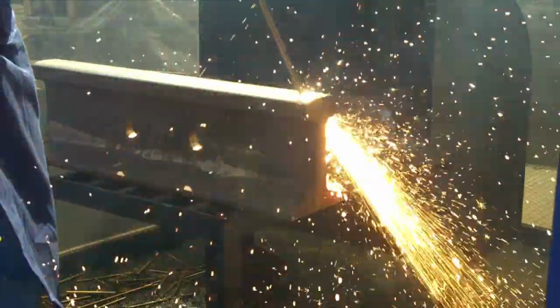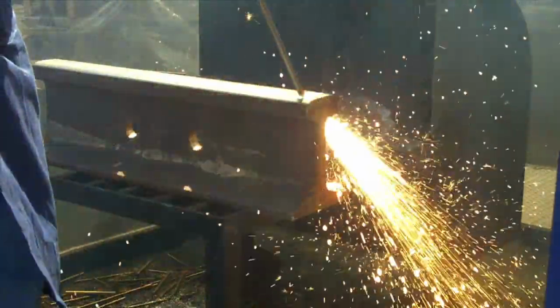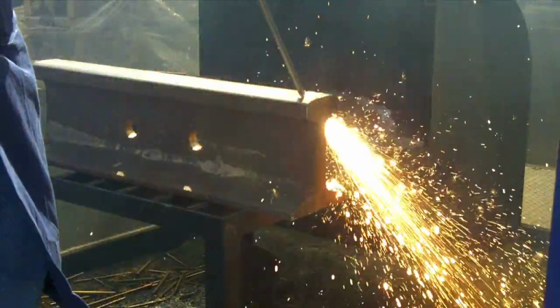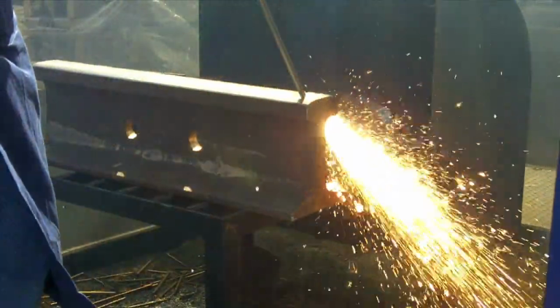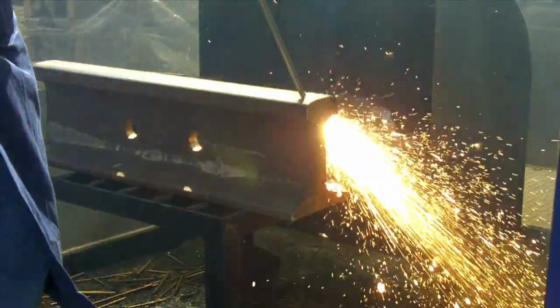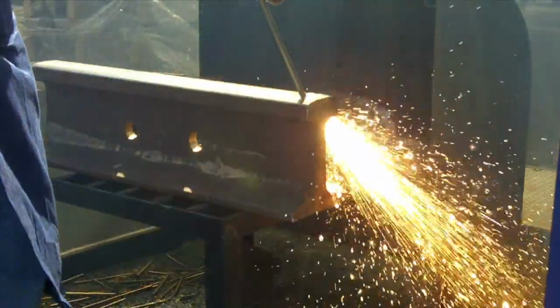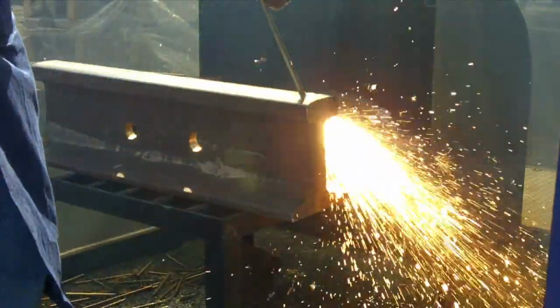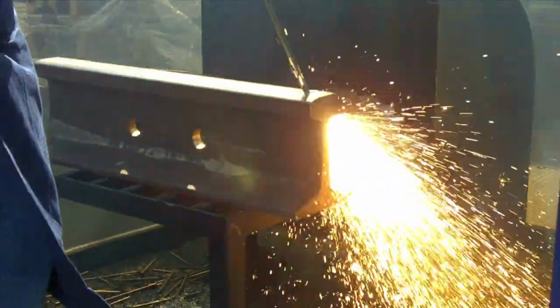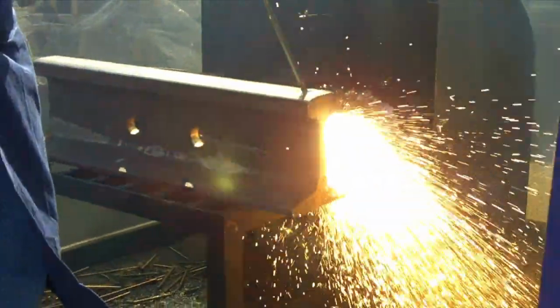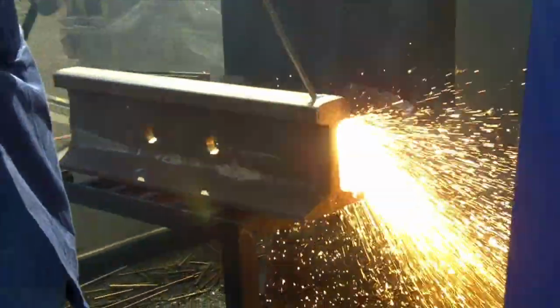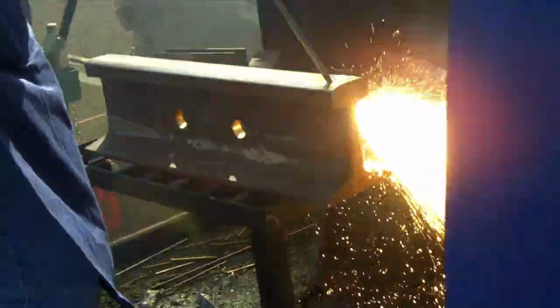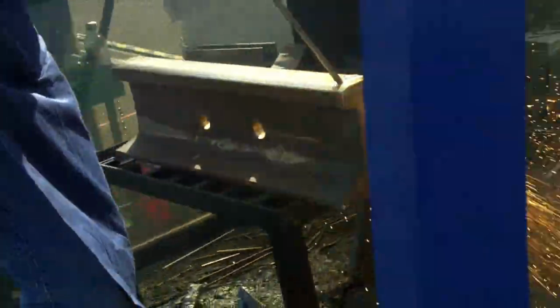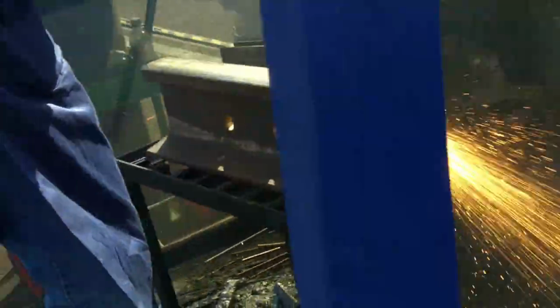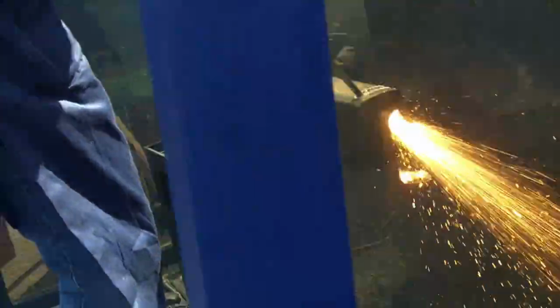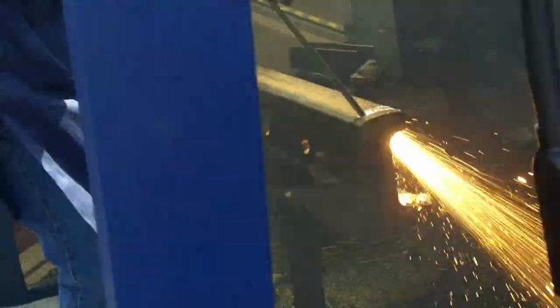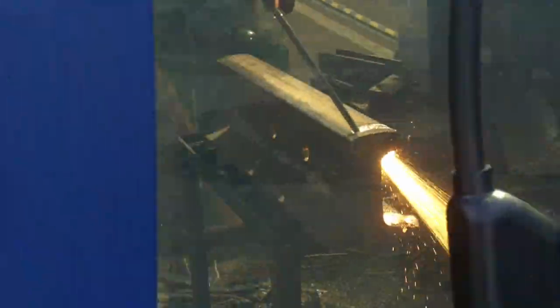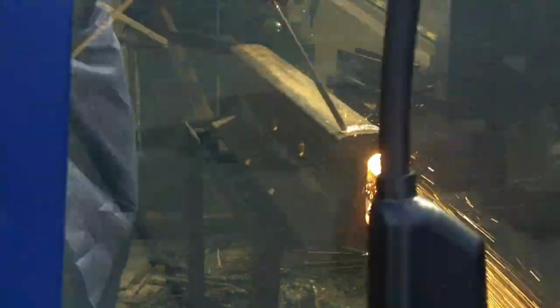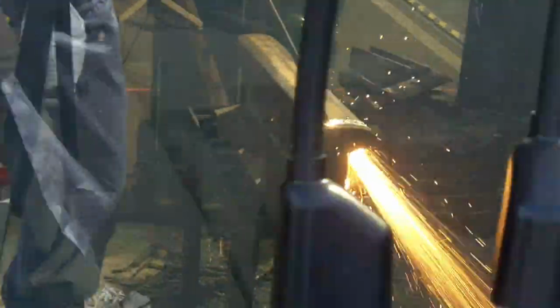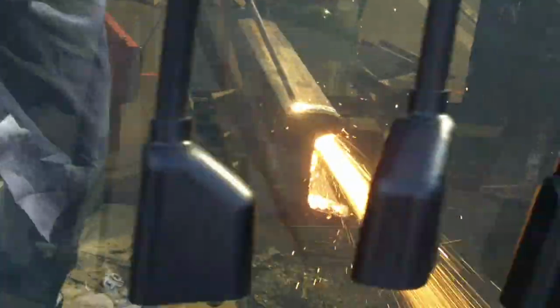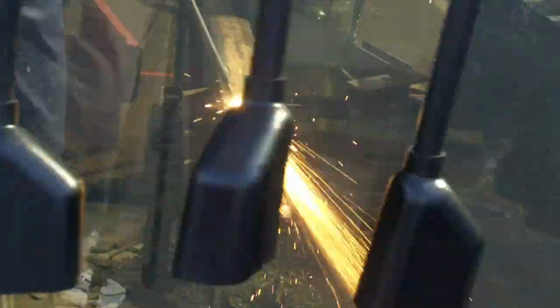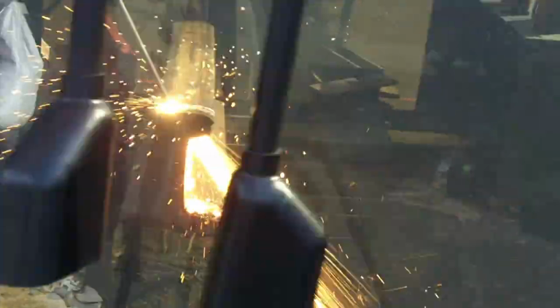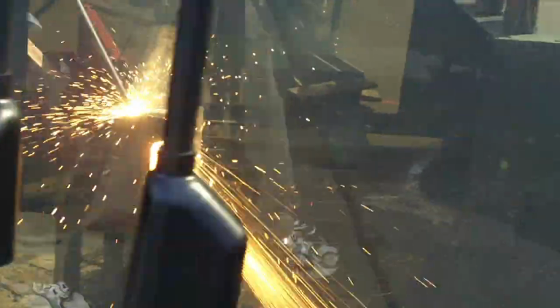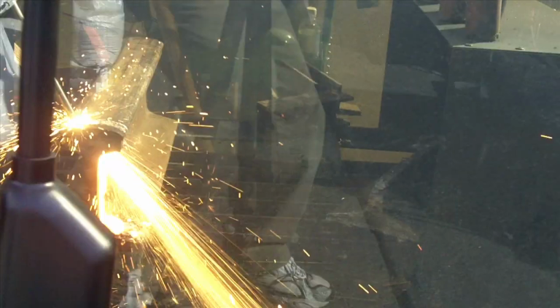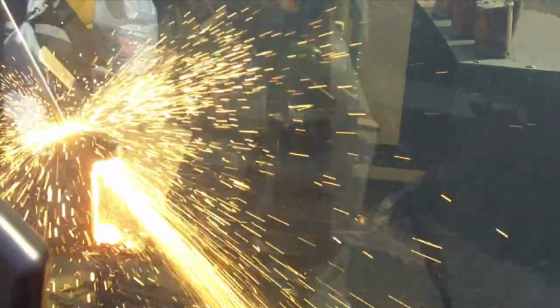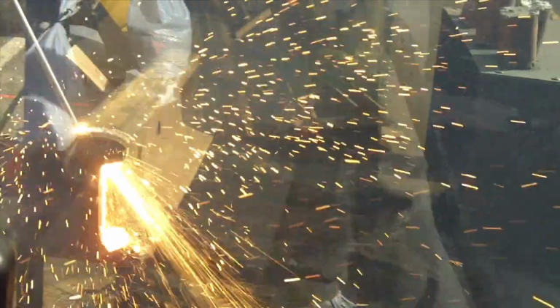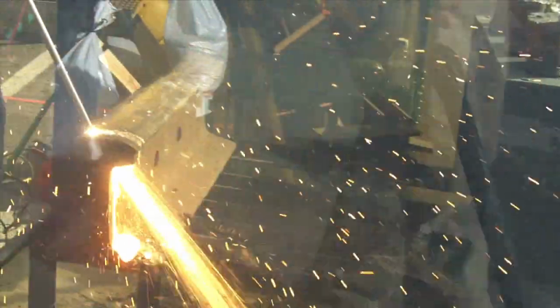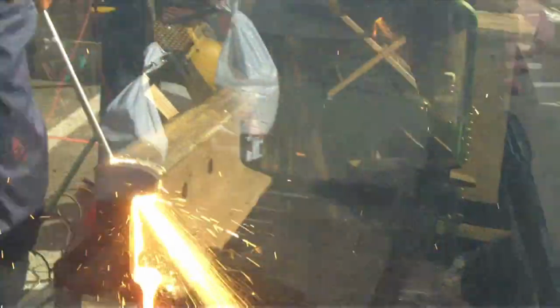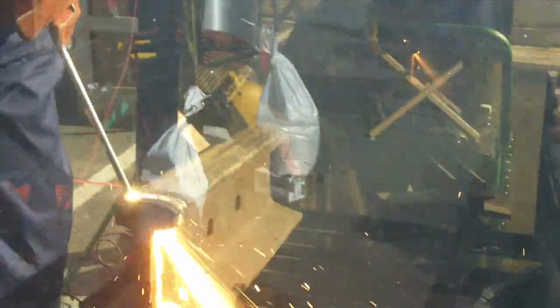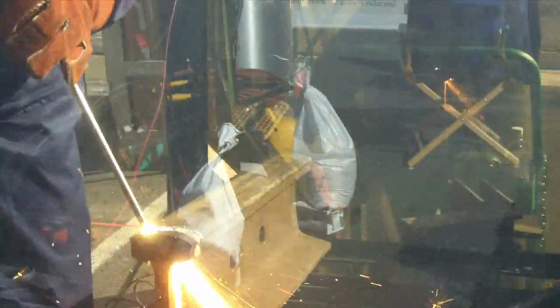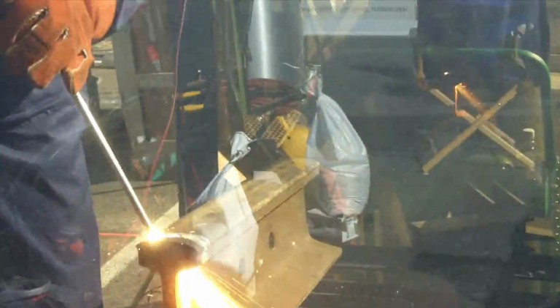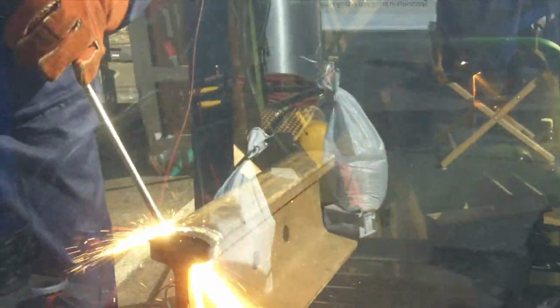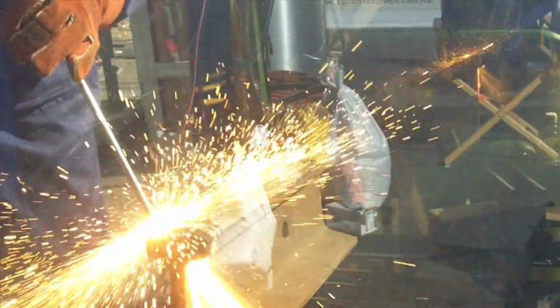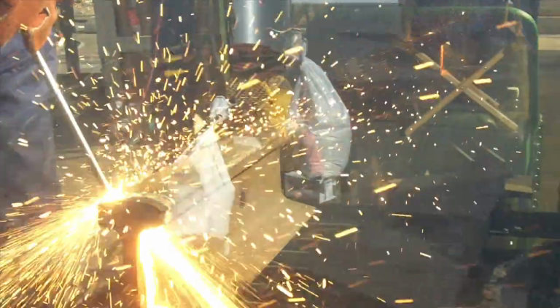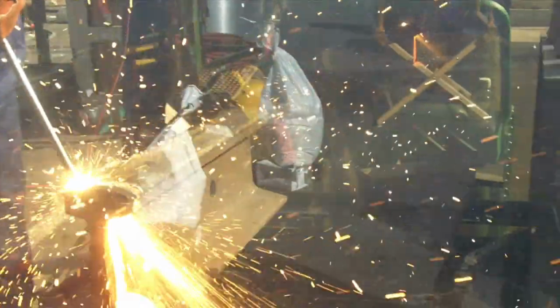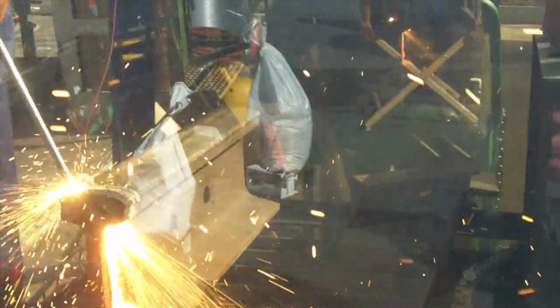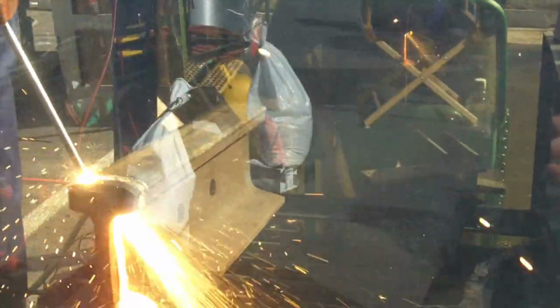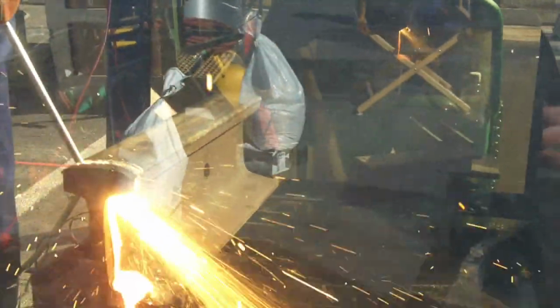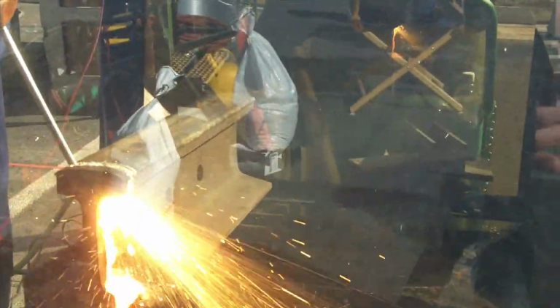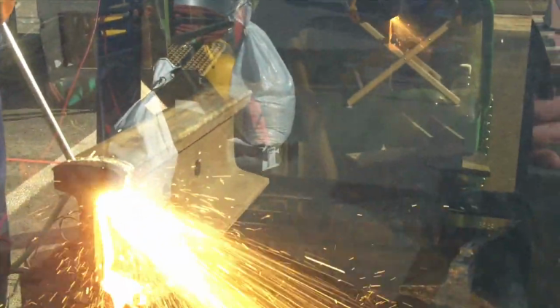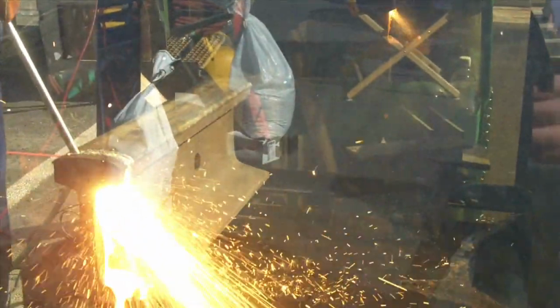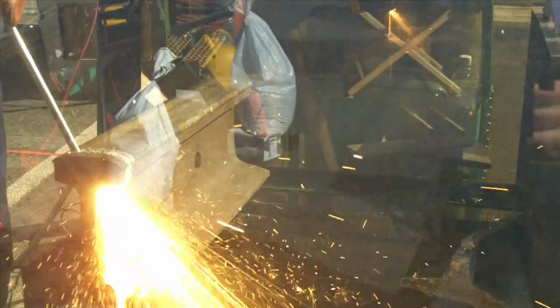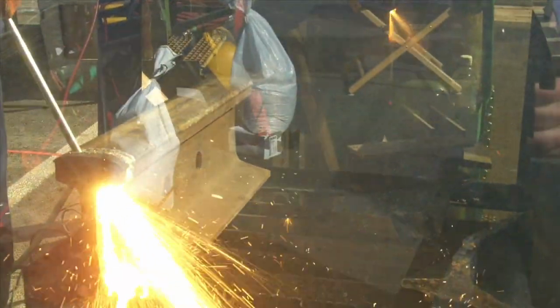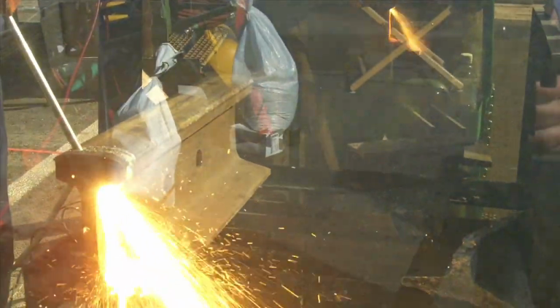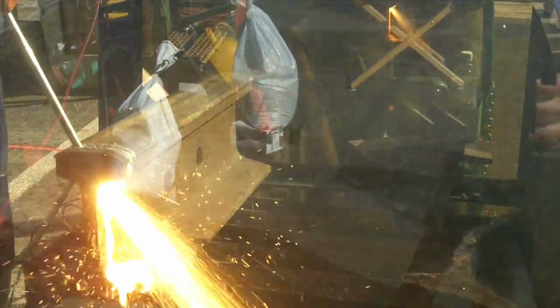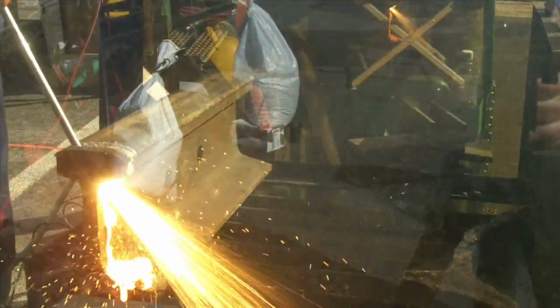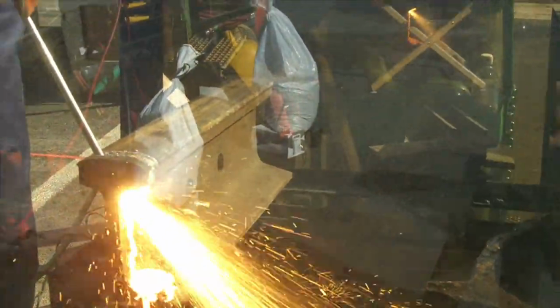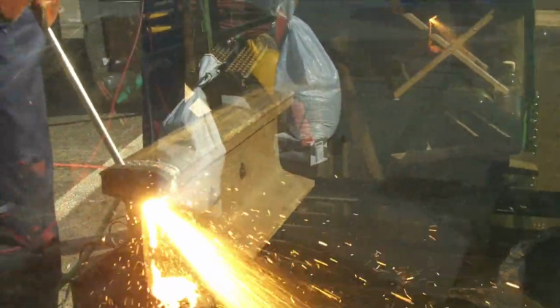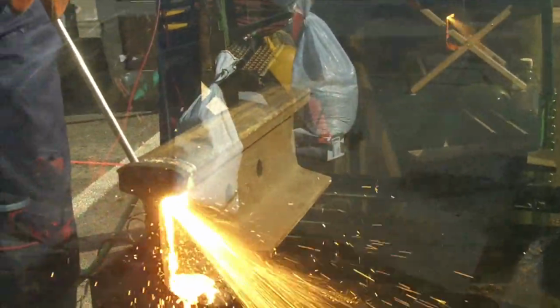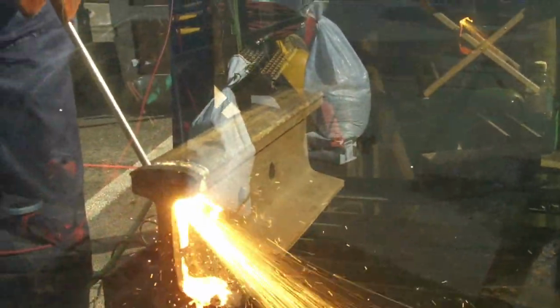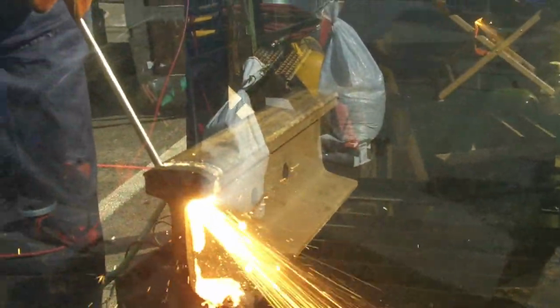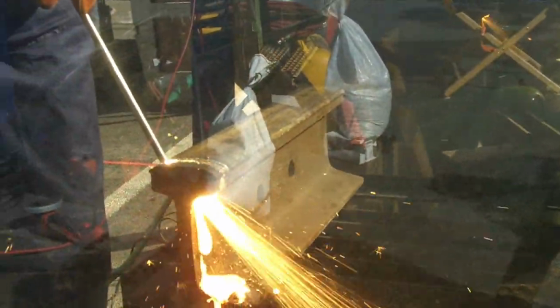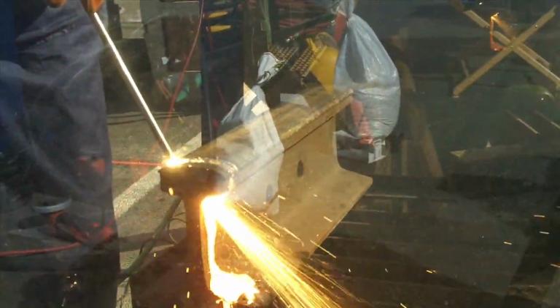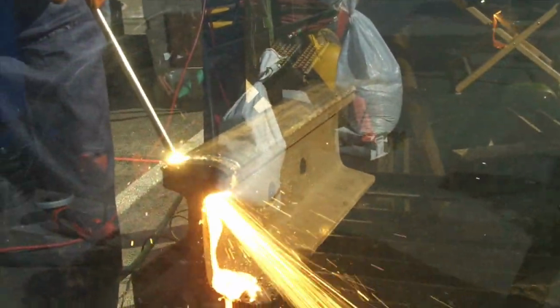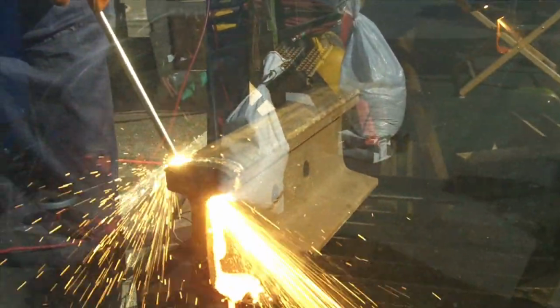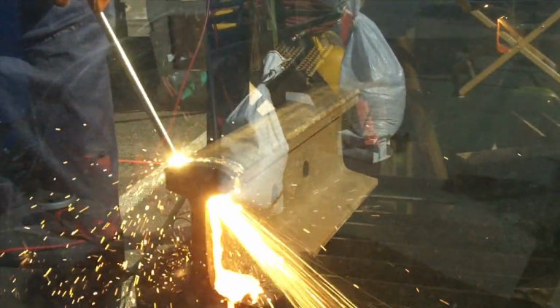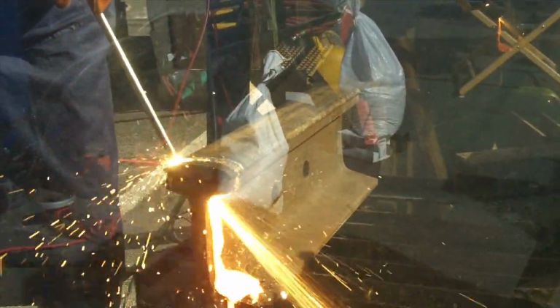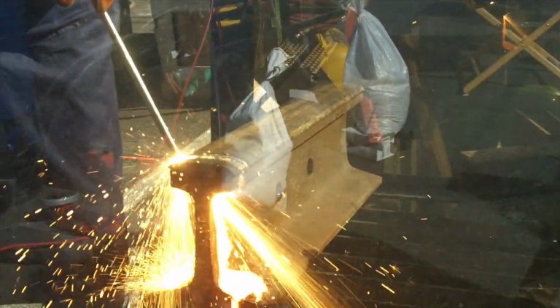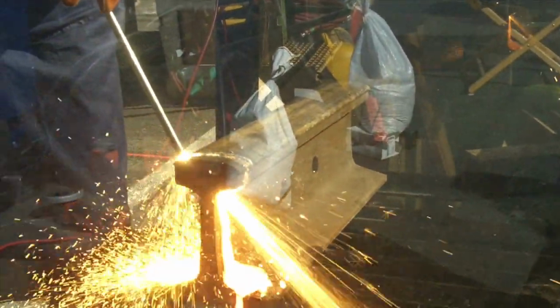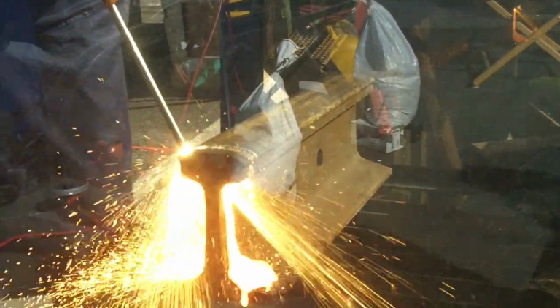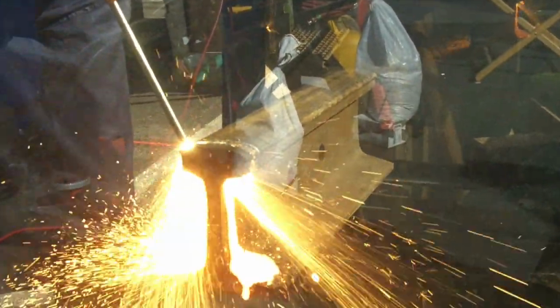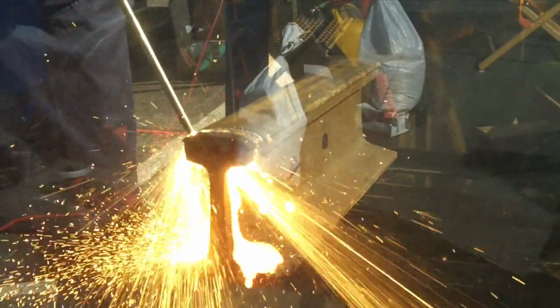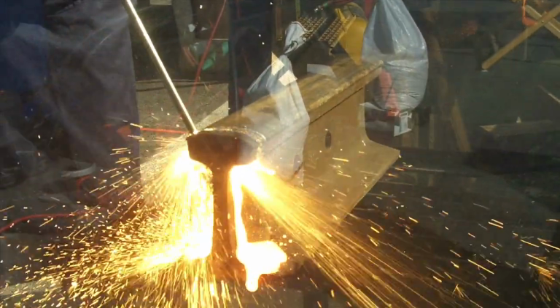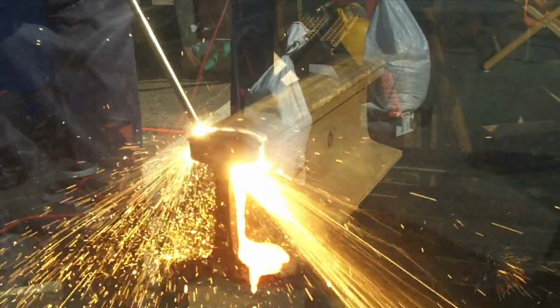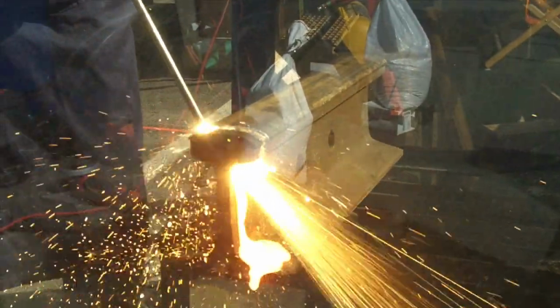The steel rod becomes the fuel. The oxygen is an exciter, so it will continue to burn and consume at the same time — roughly 8,000 to 10,000 degrees.